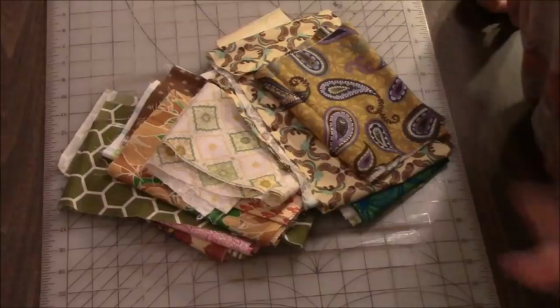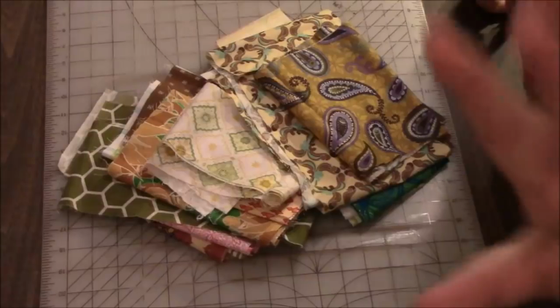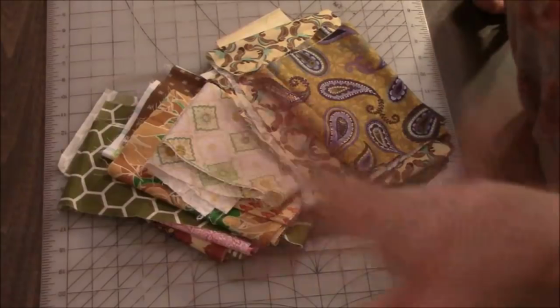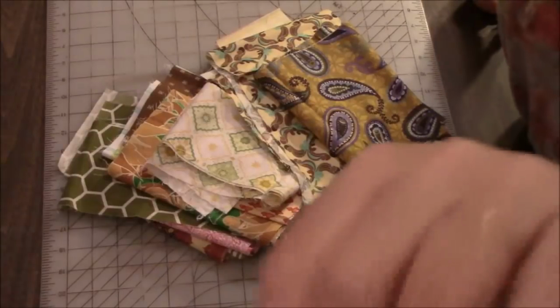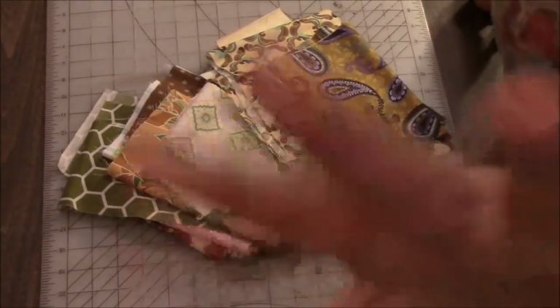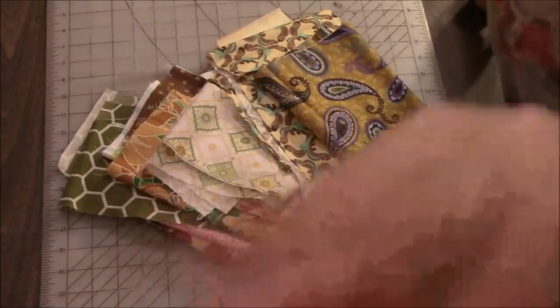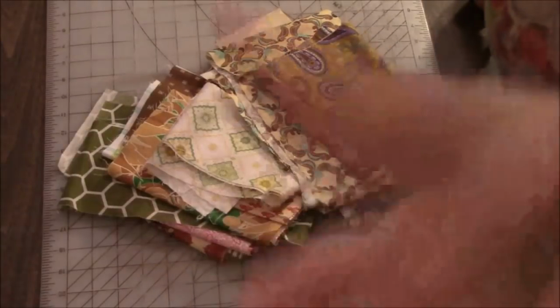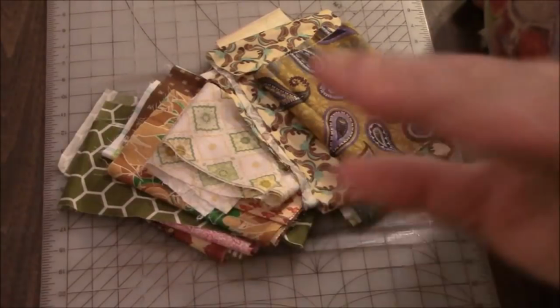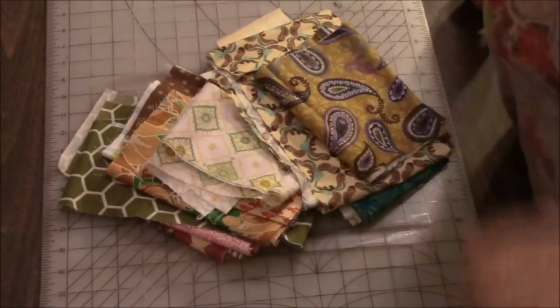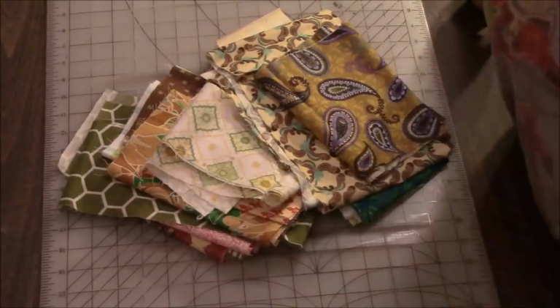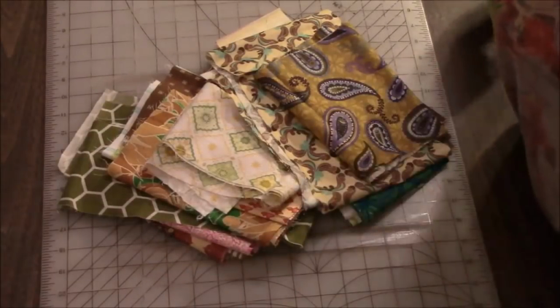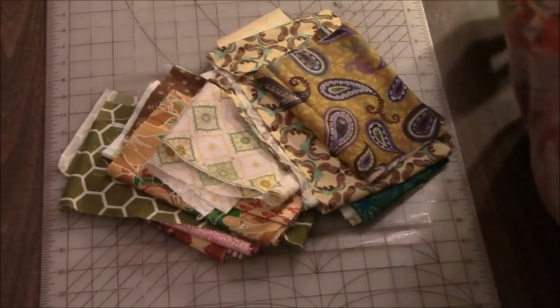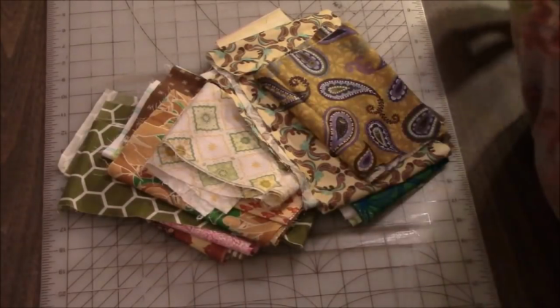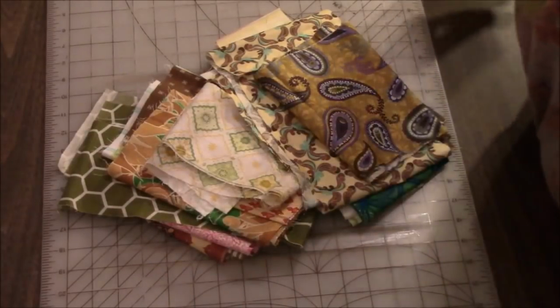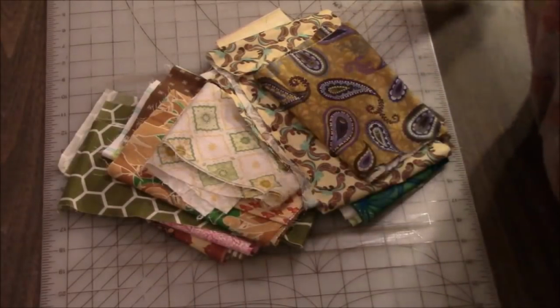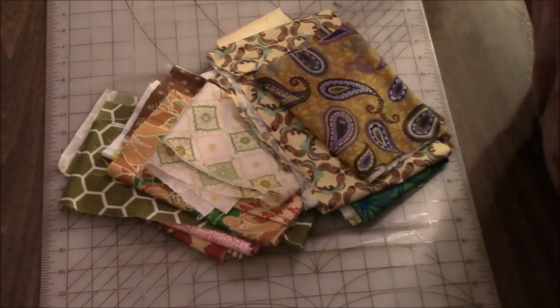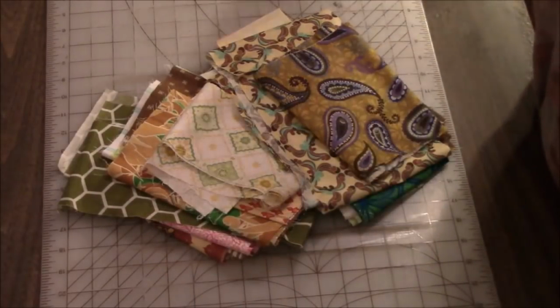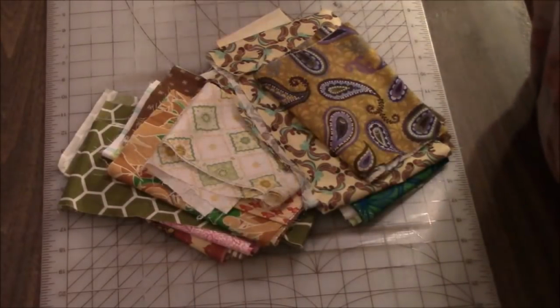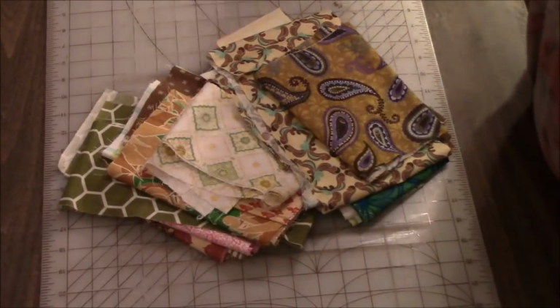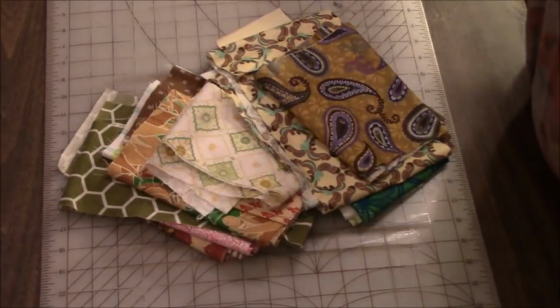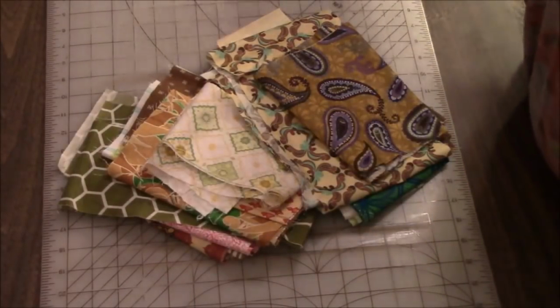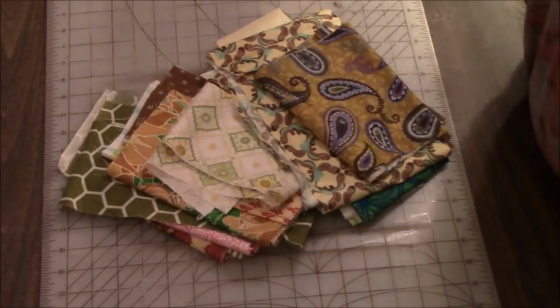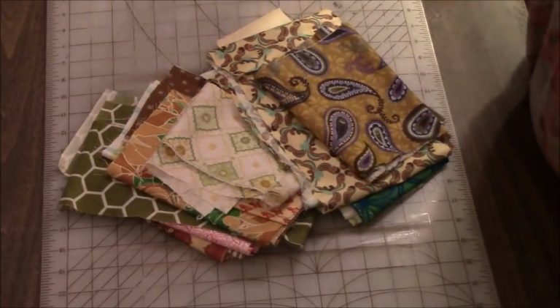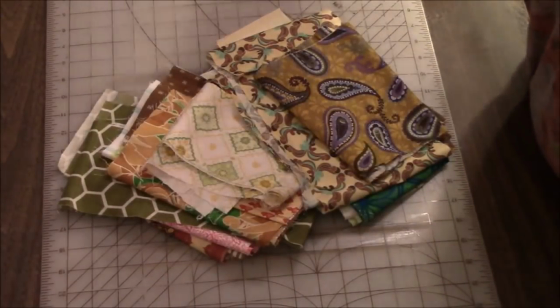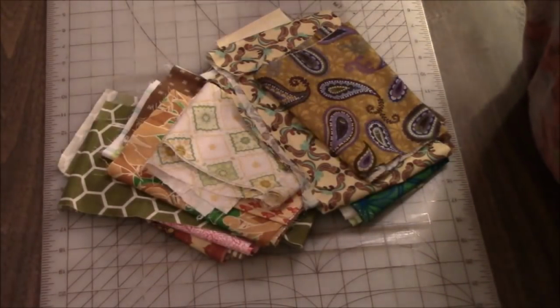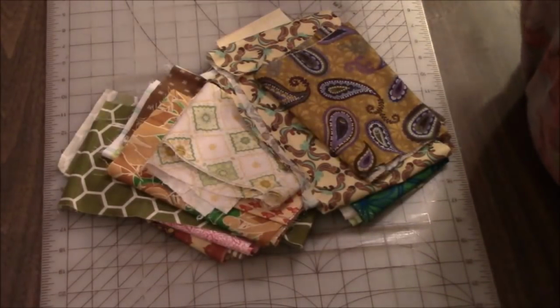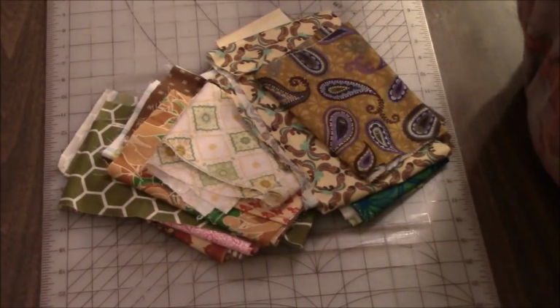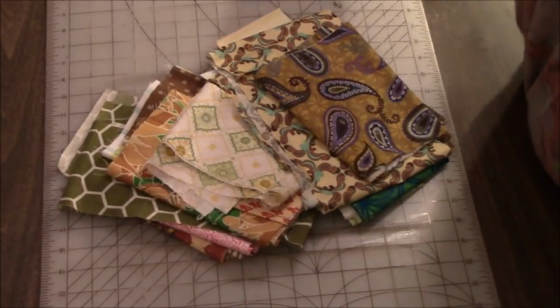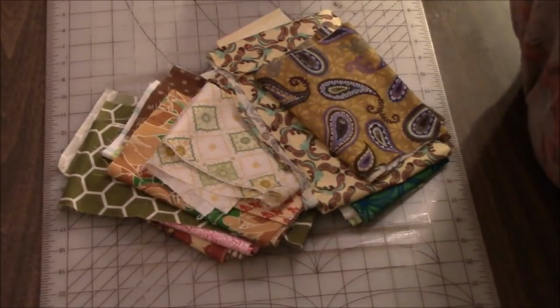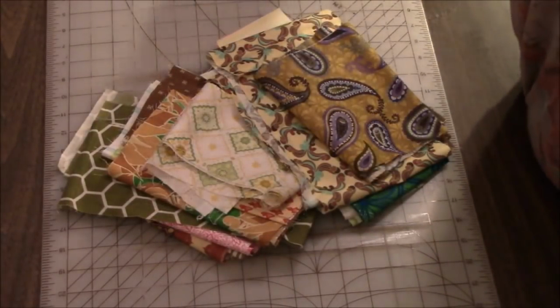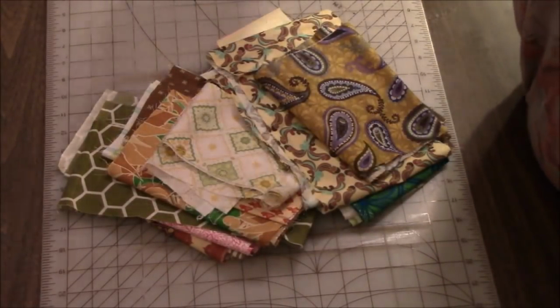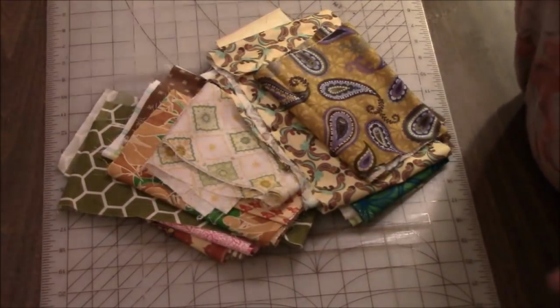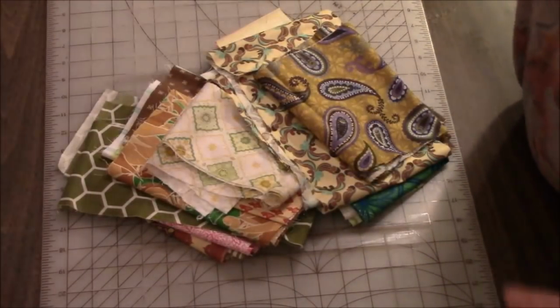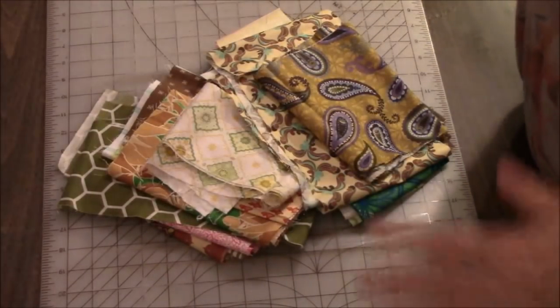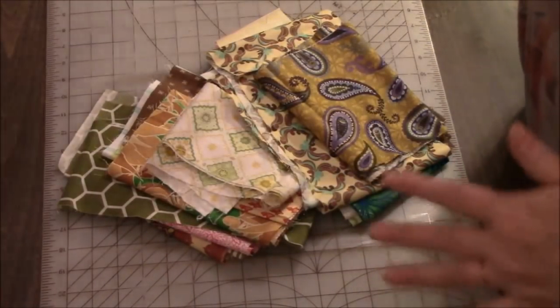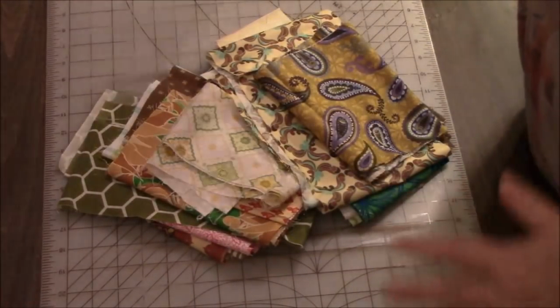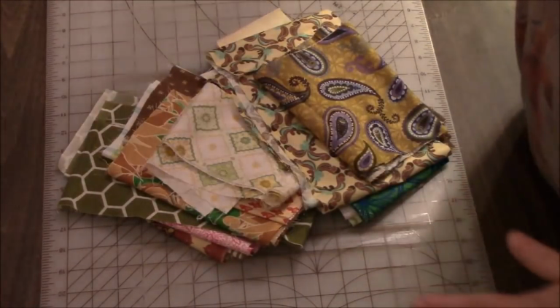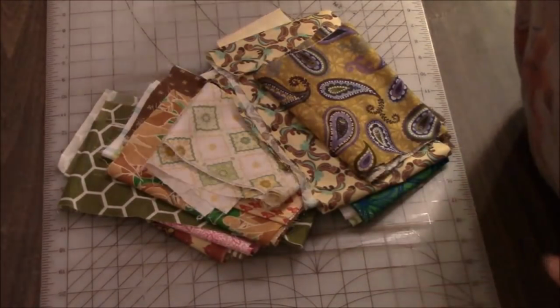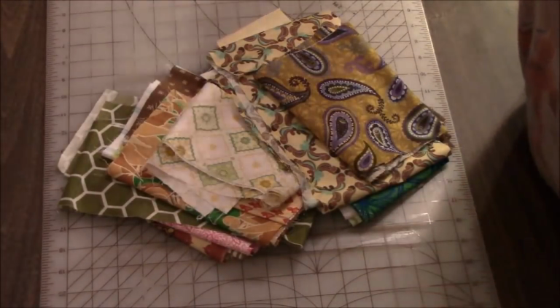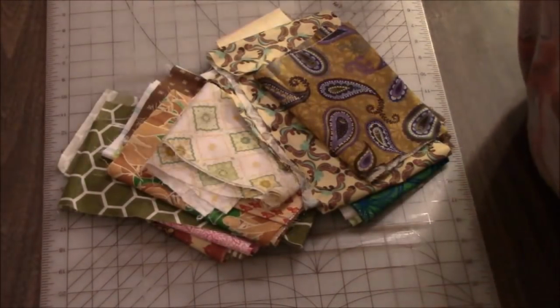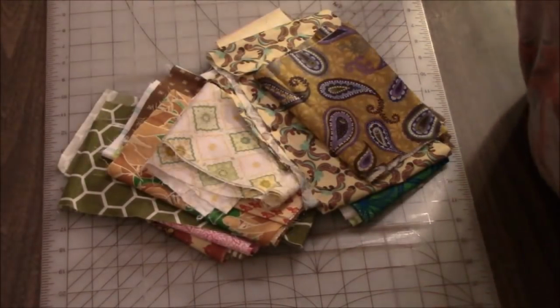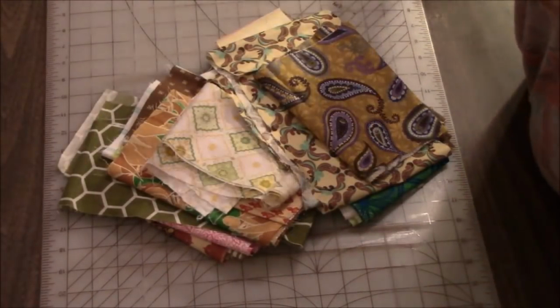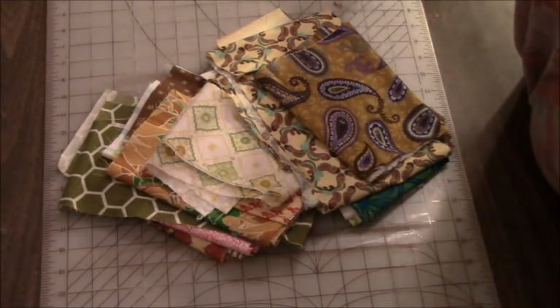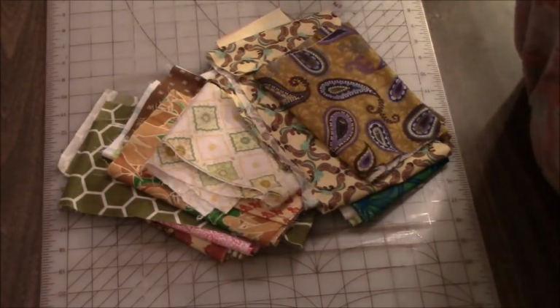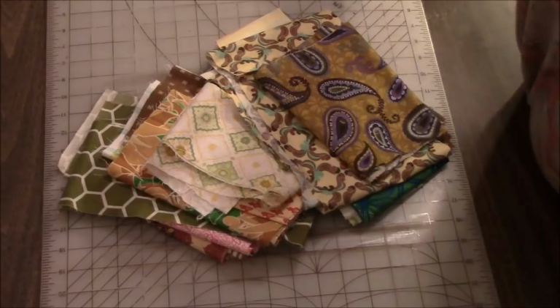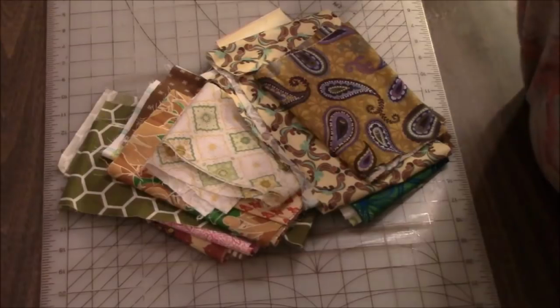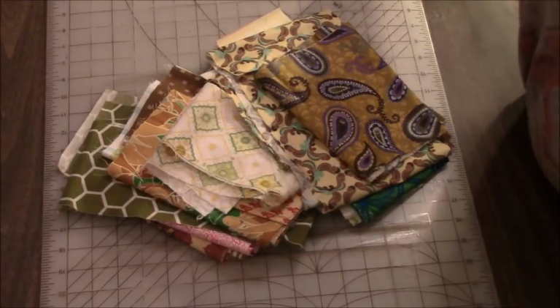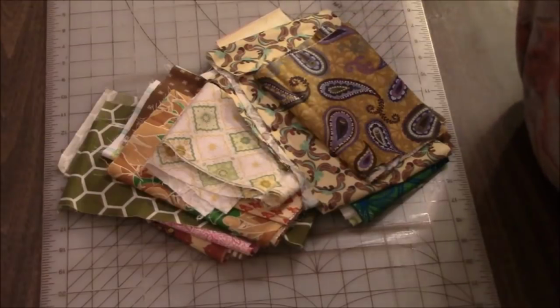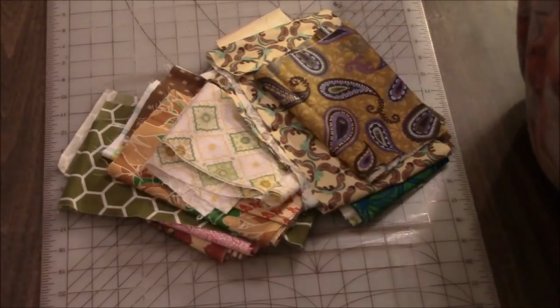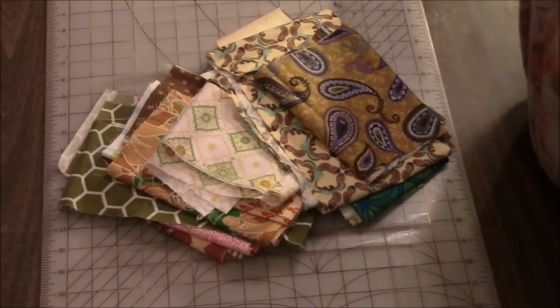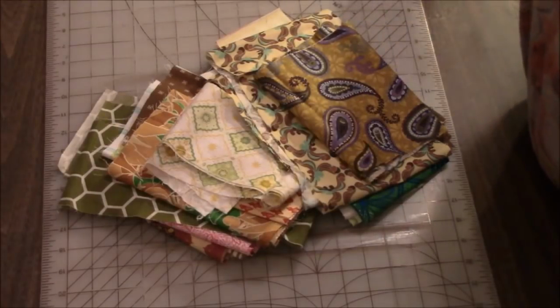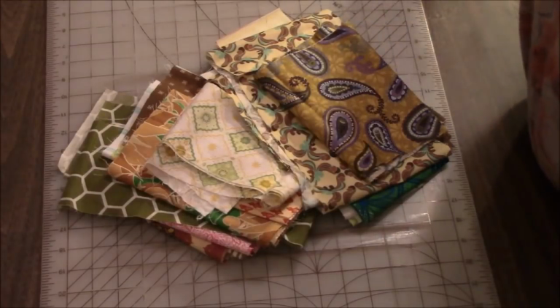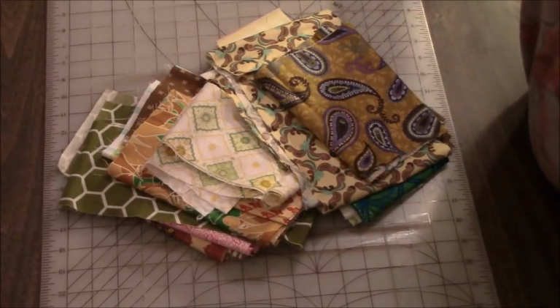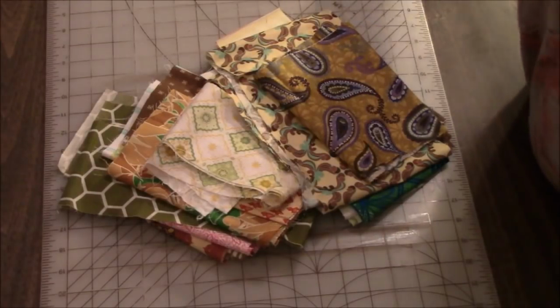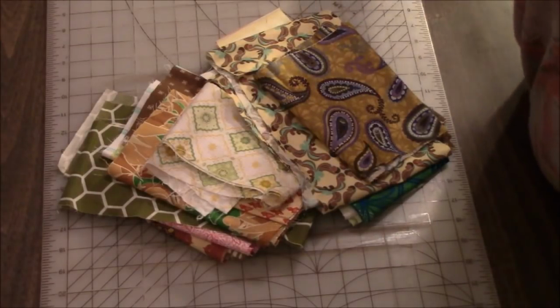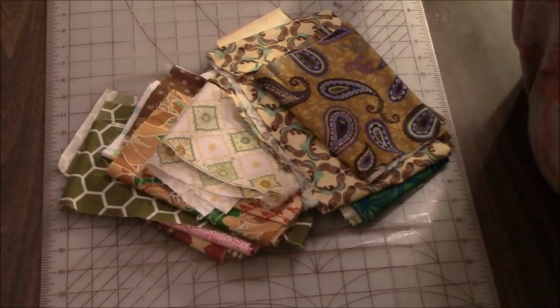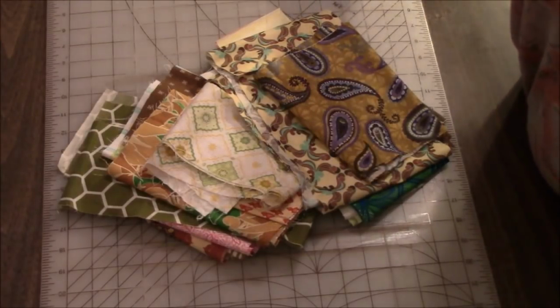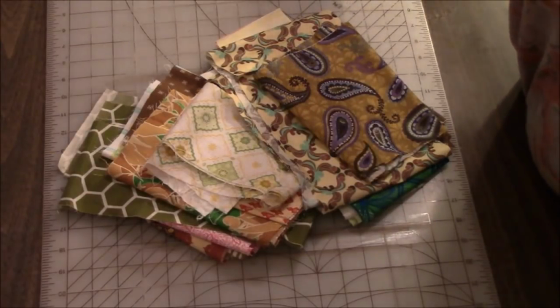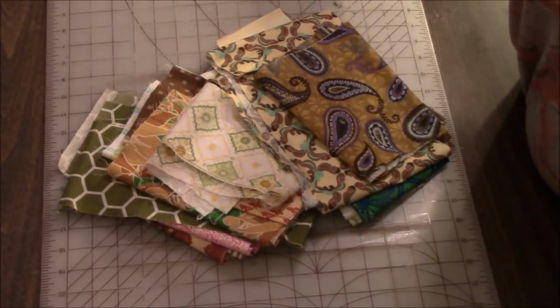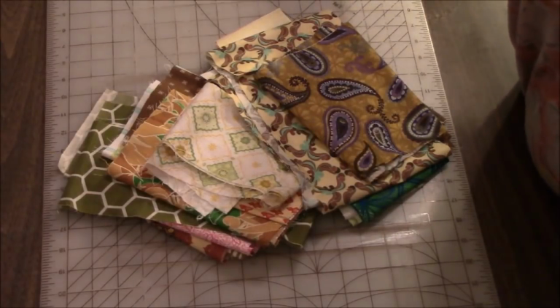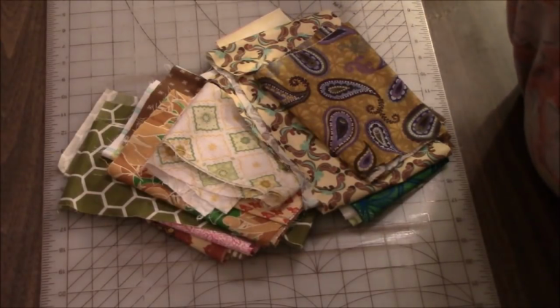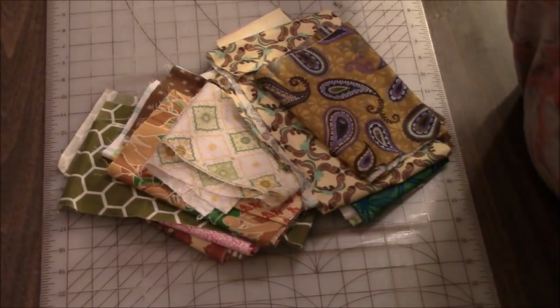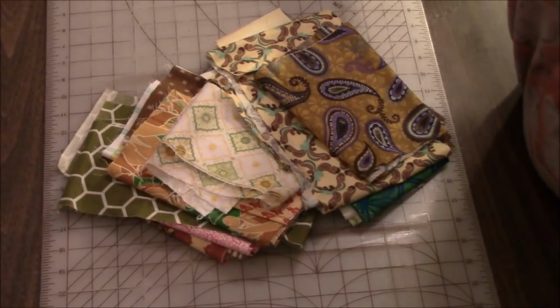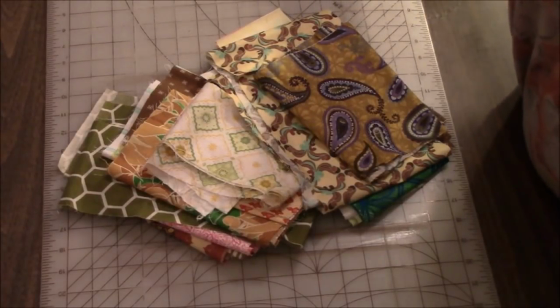Hi everyone, it's me Darlene. We are going to be starting another quilt tutorial. We are going to make a strip quilt.